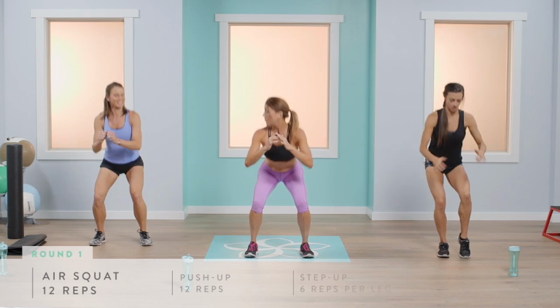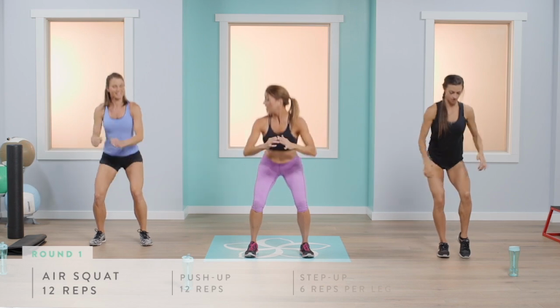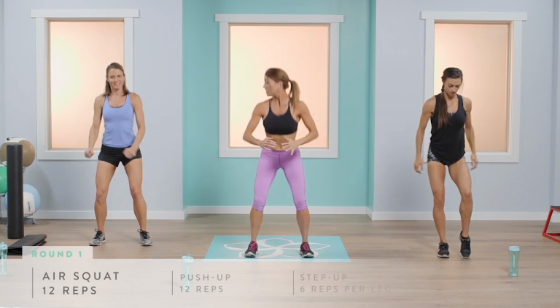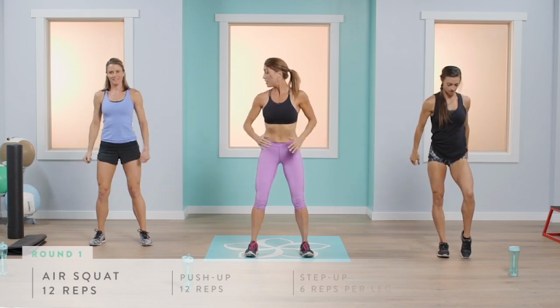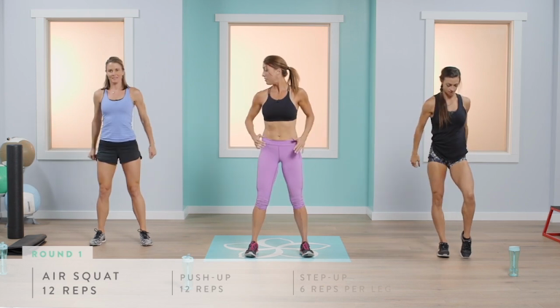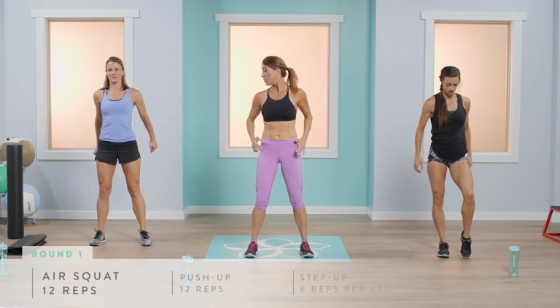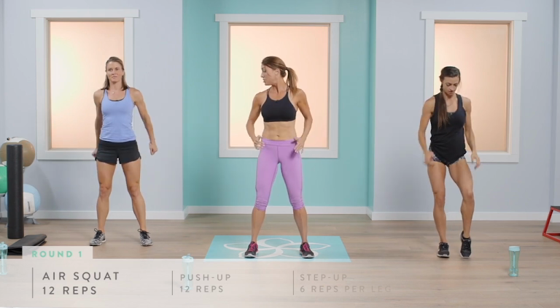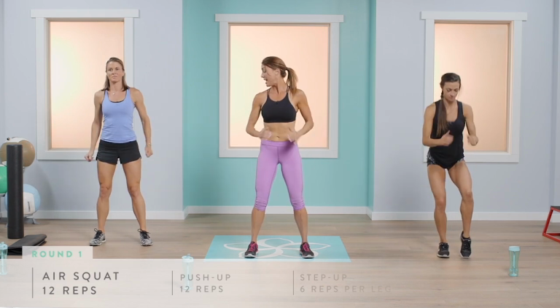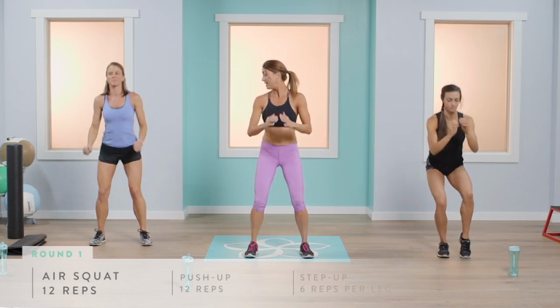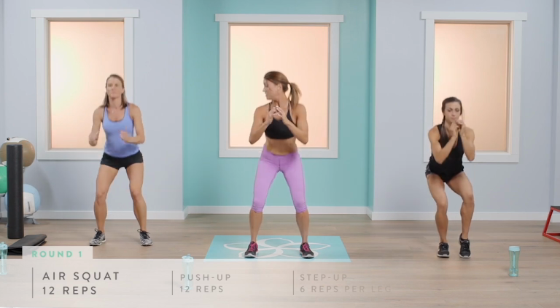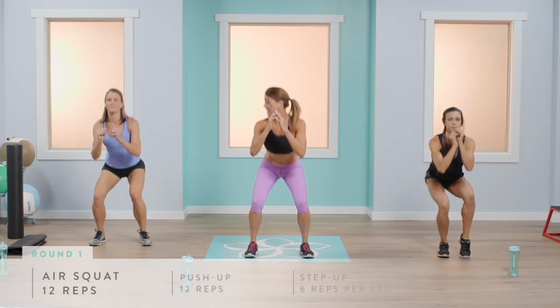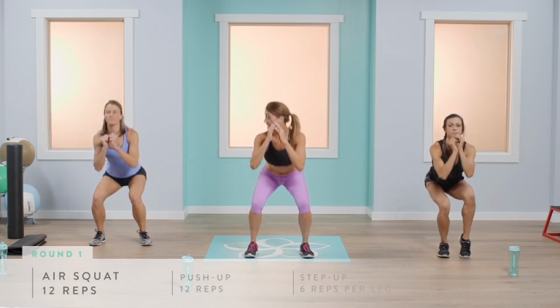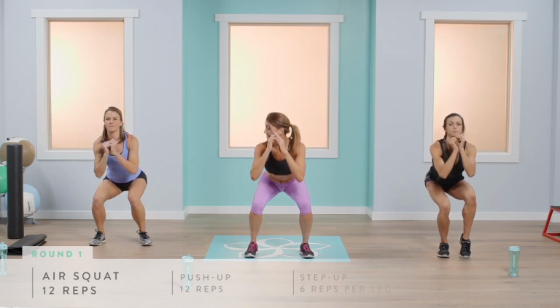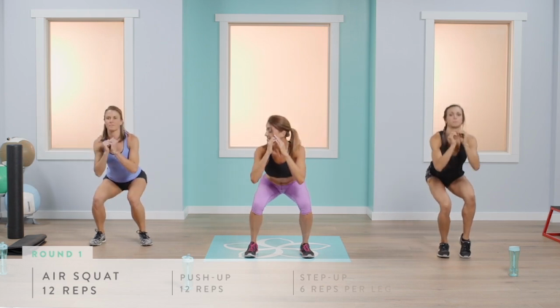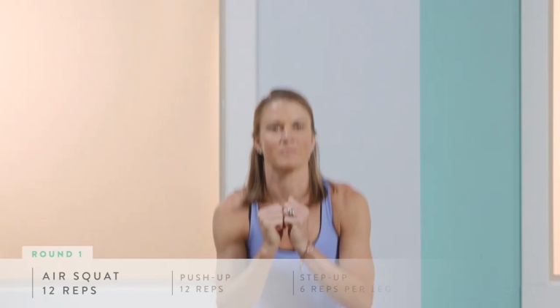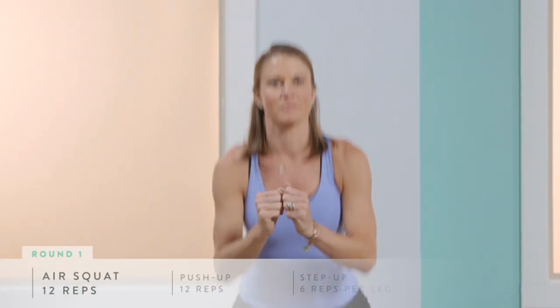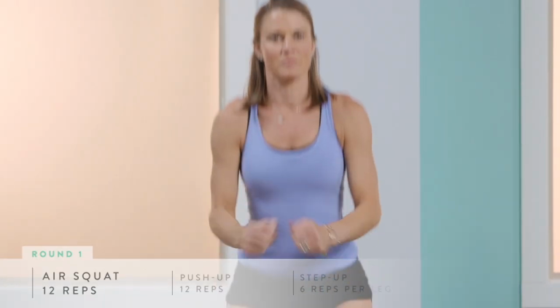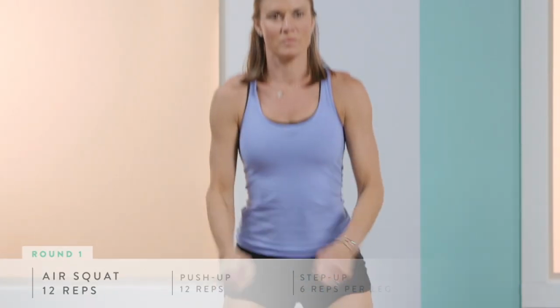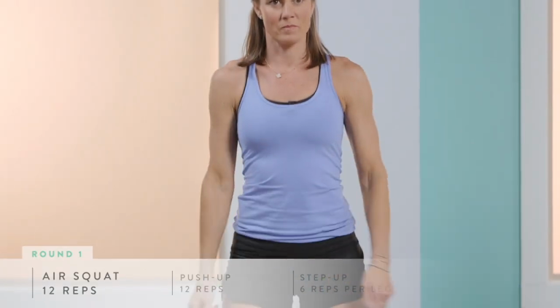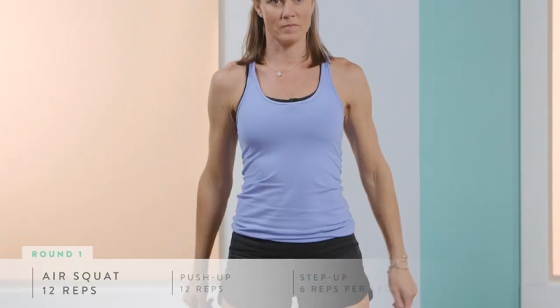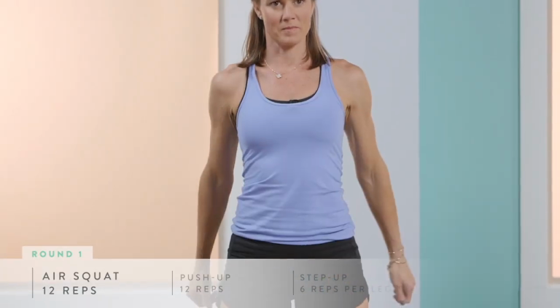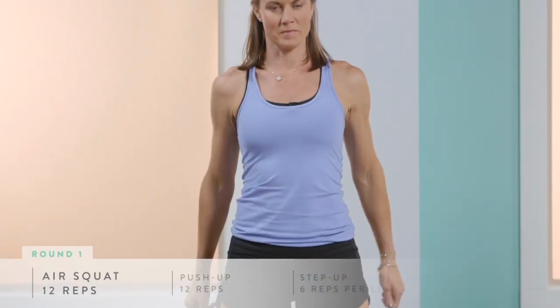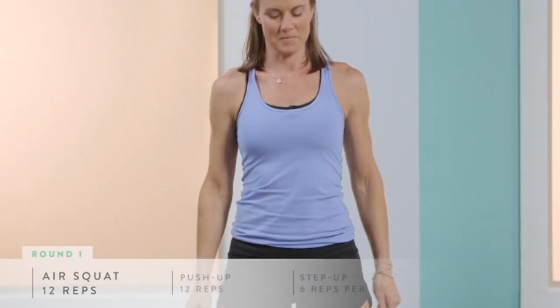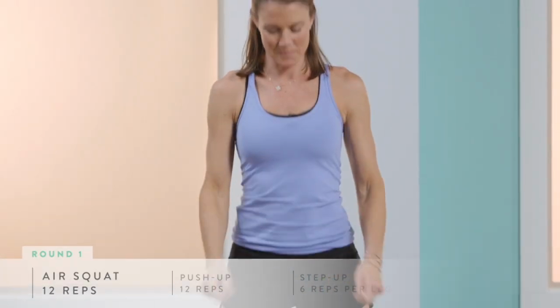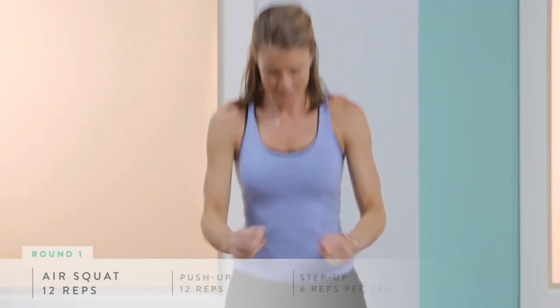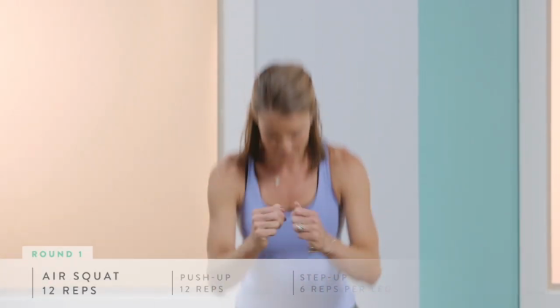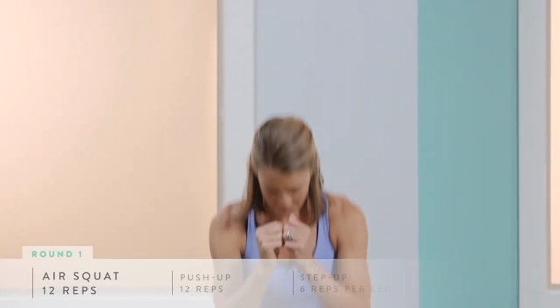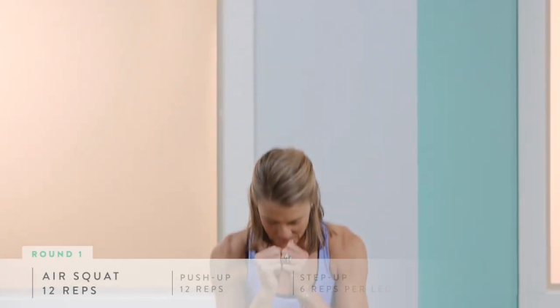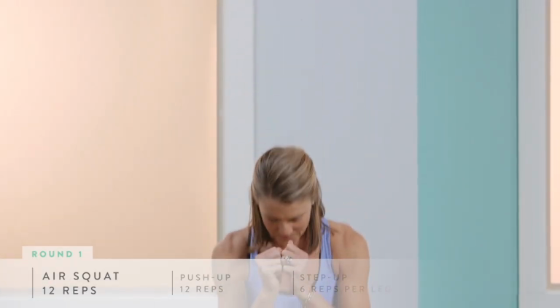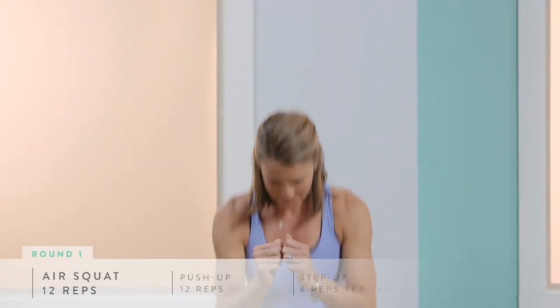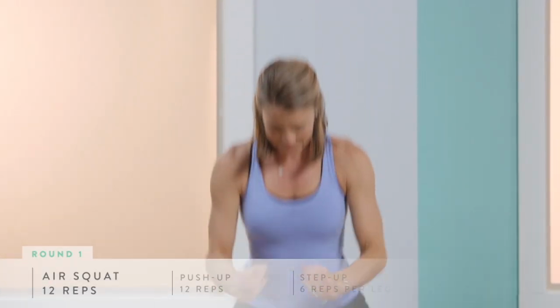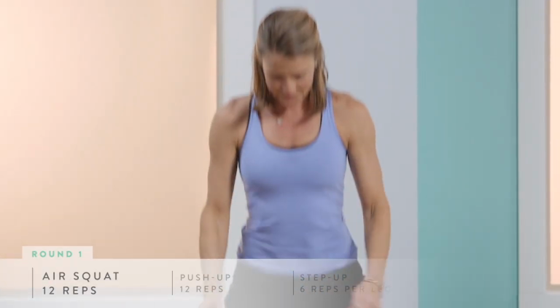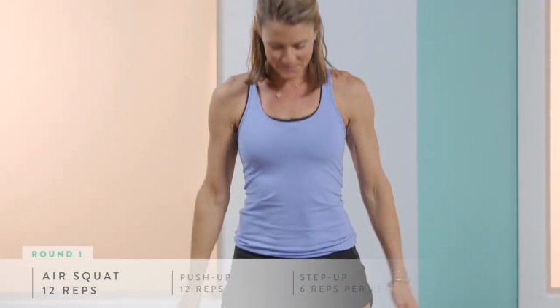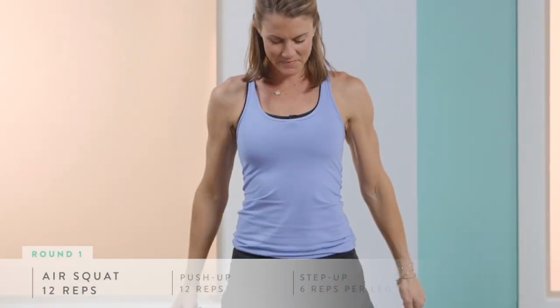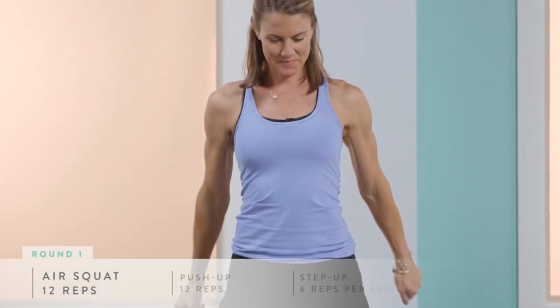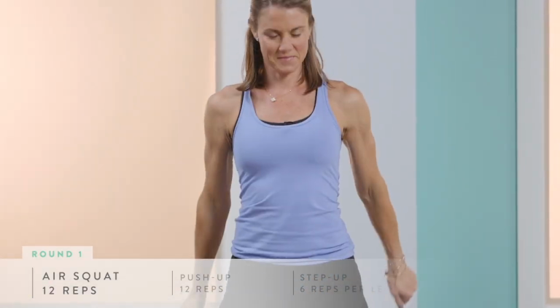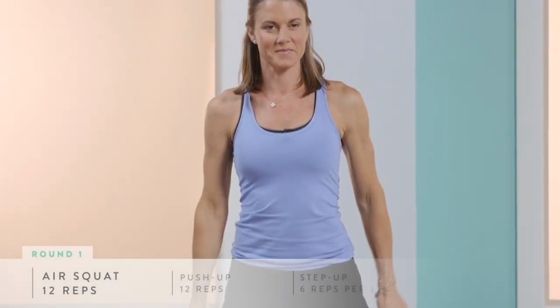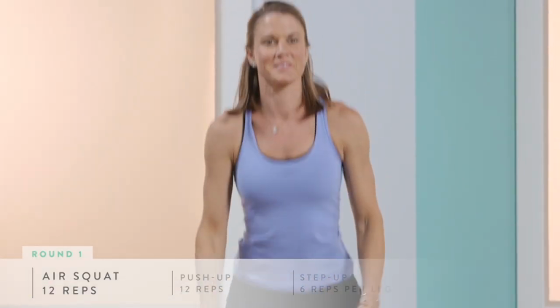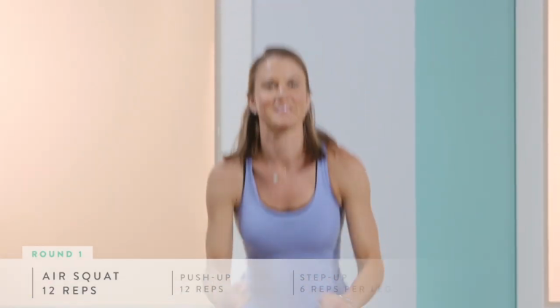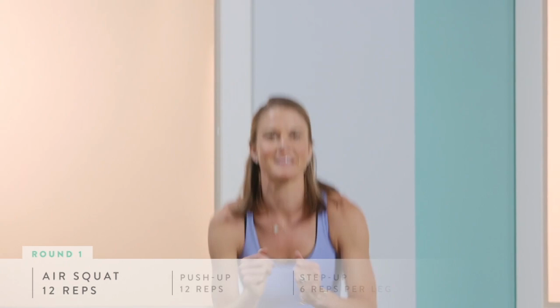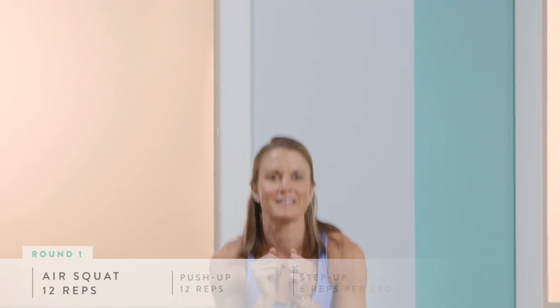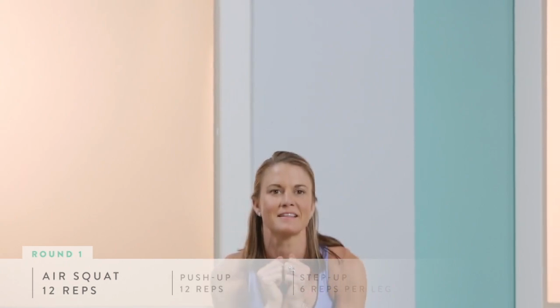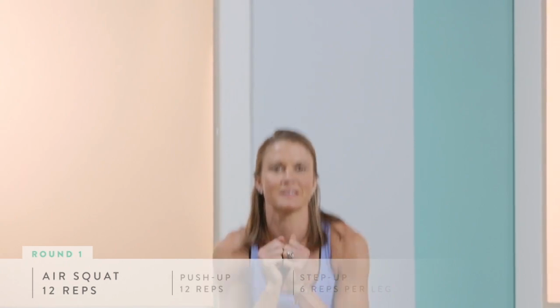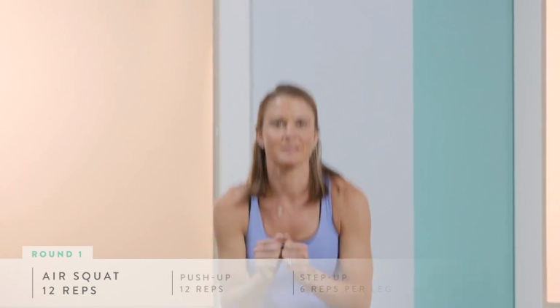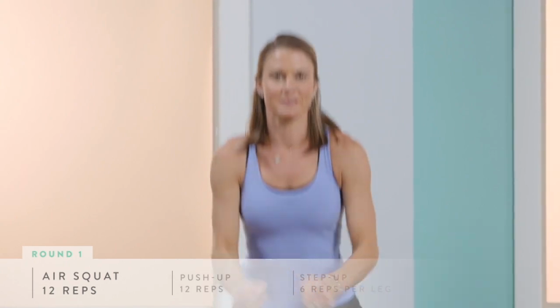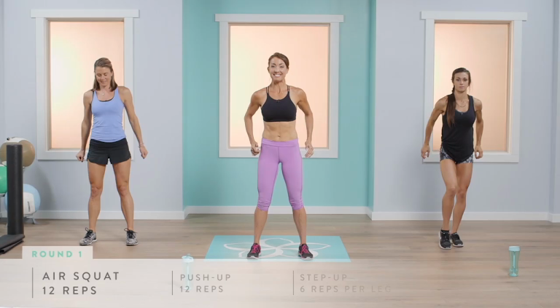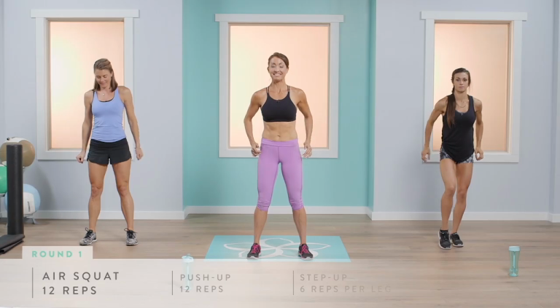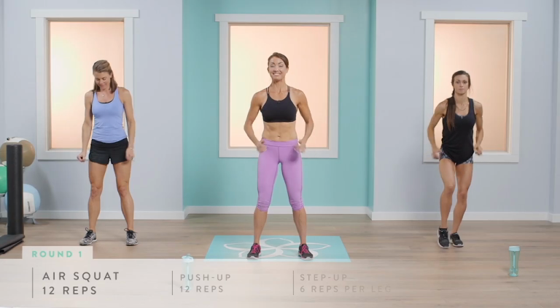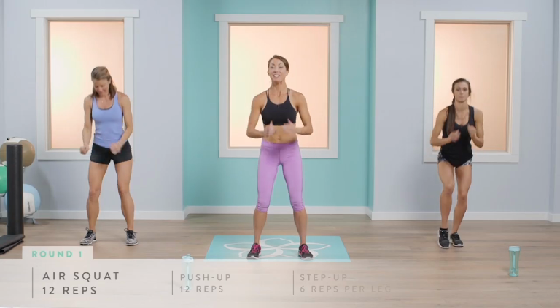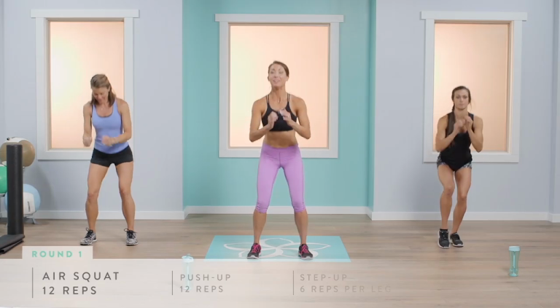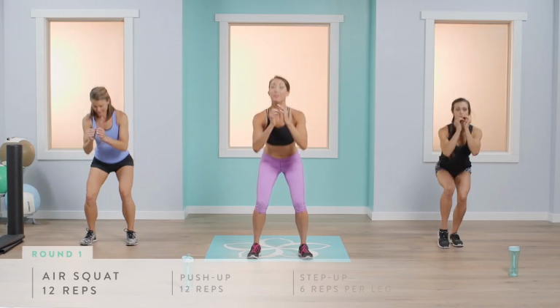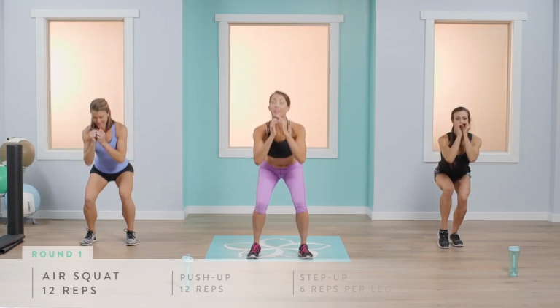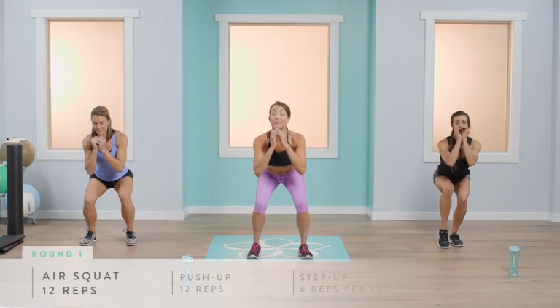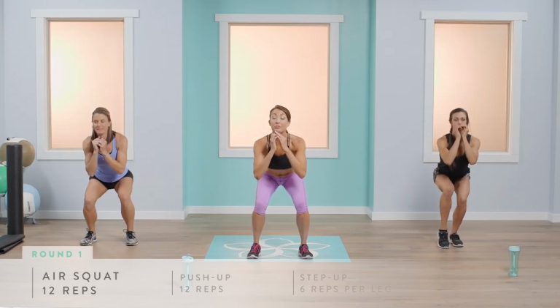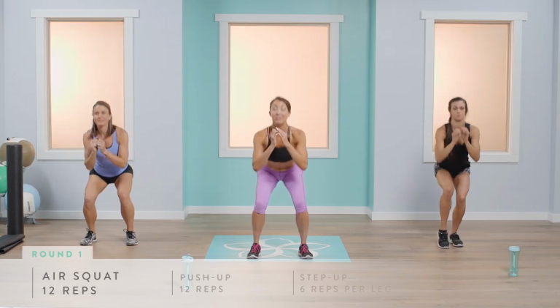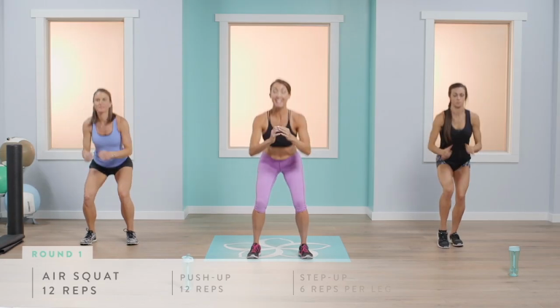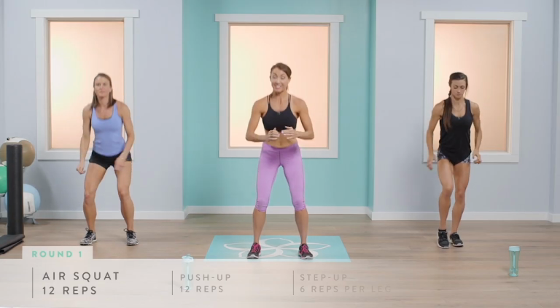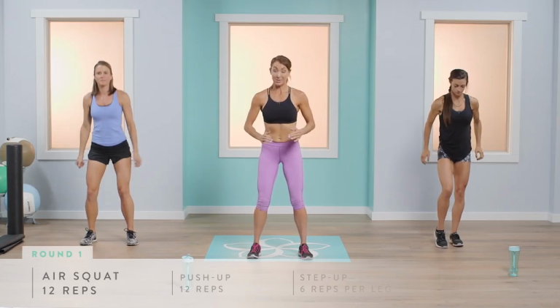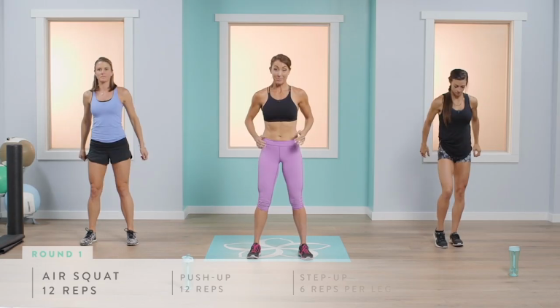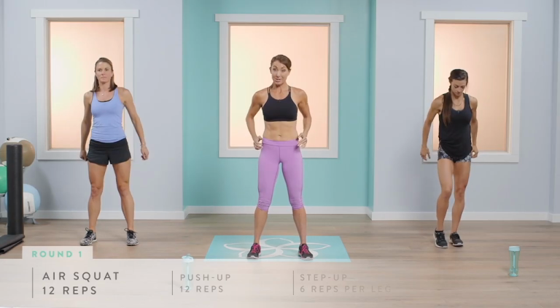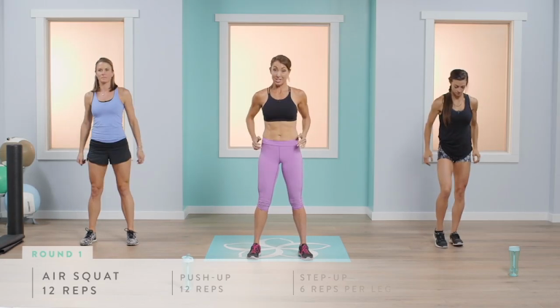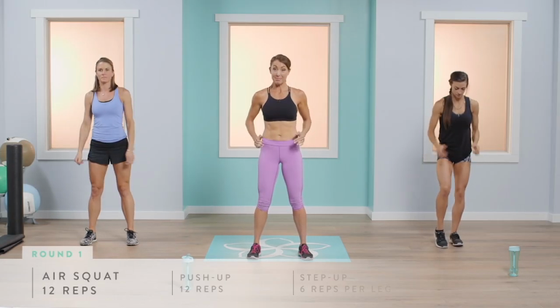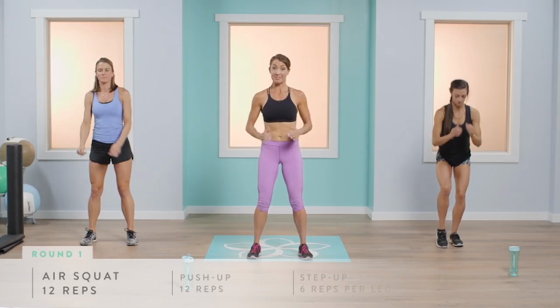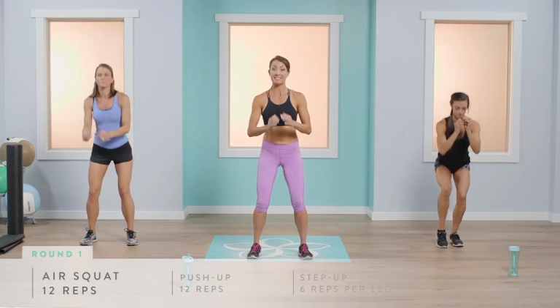The lower you go, the more challenging it is. Last few repetitions, ladies. We're going to move right into our push-ups.